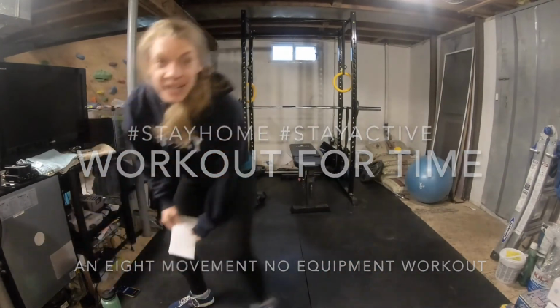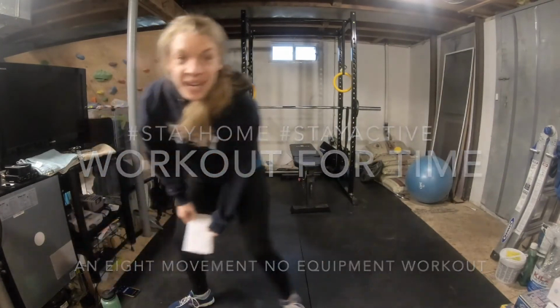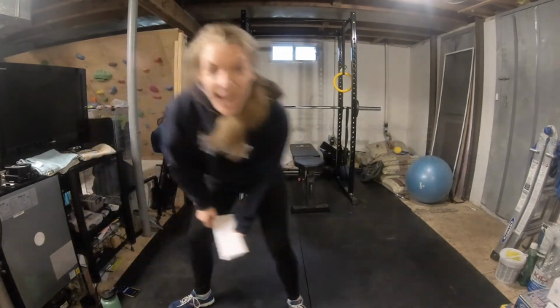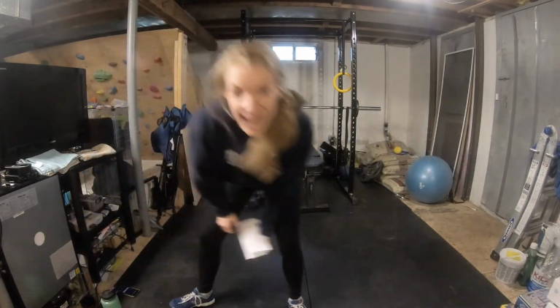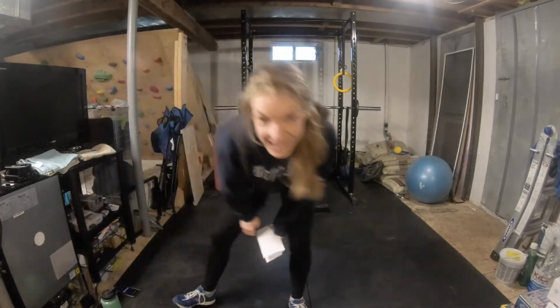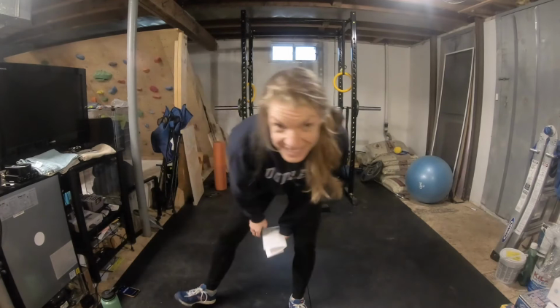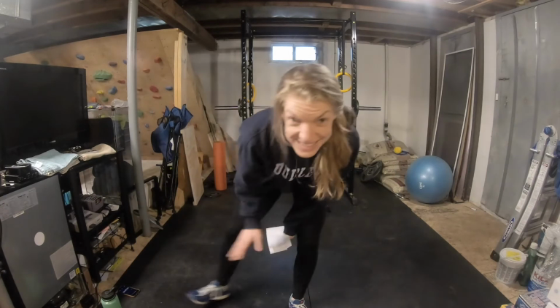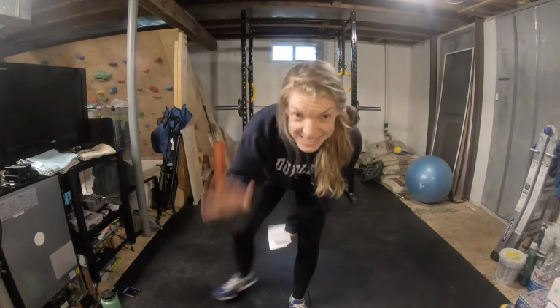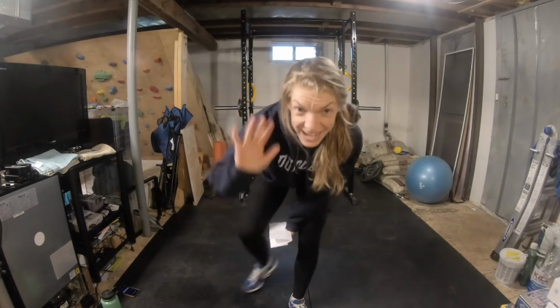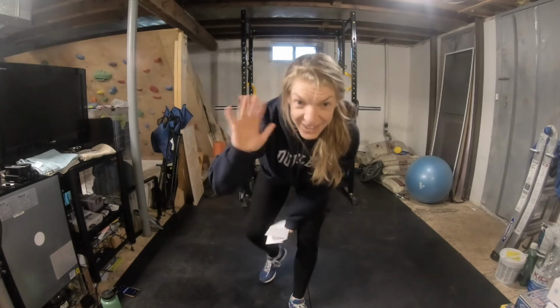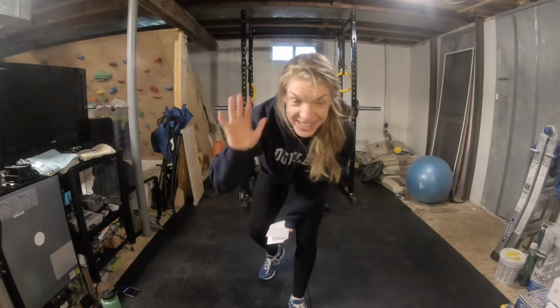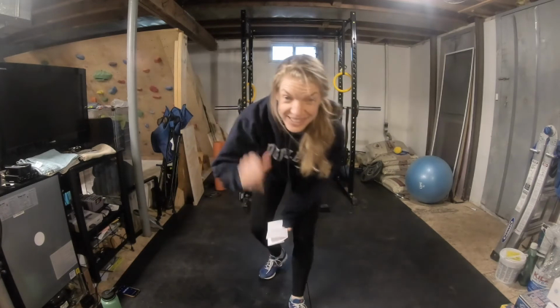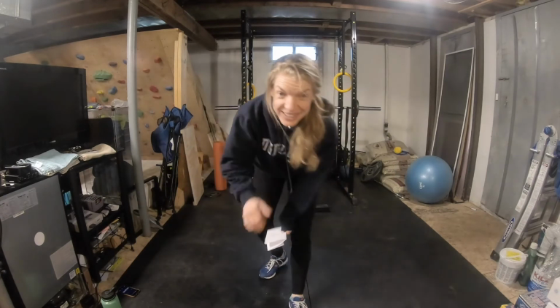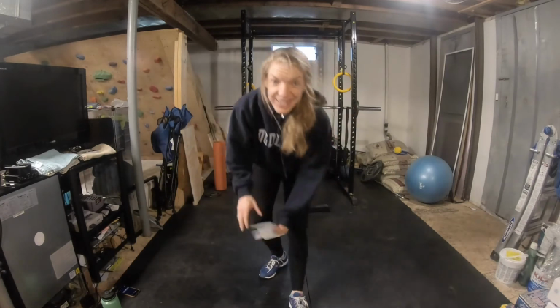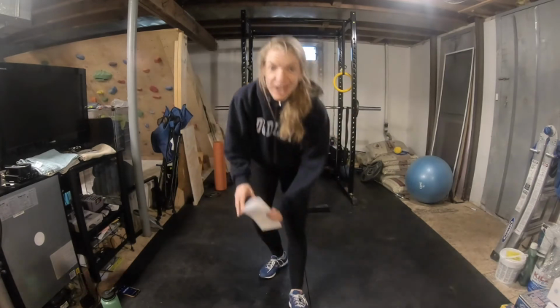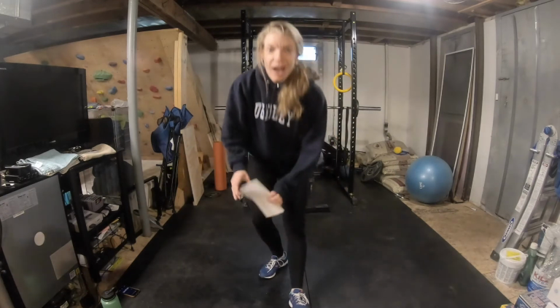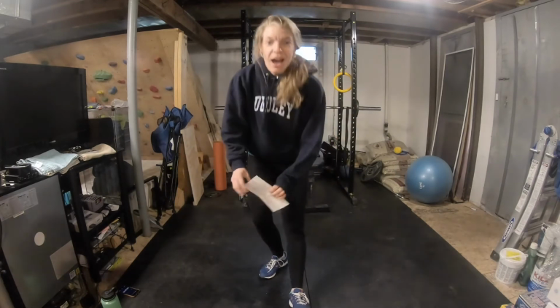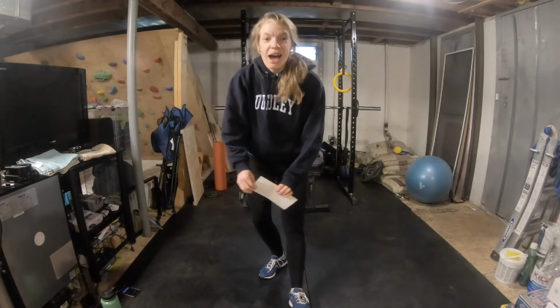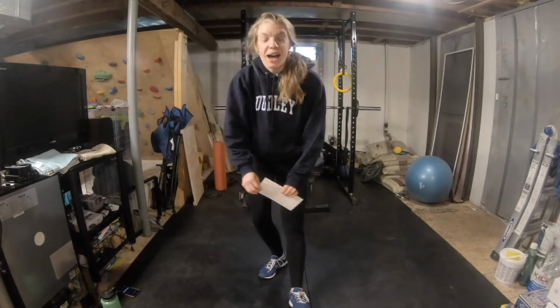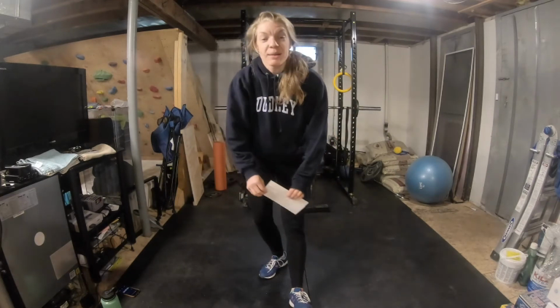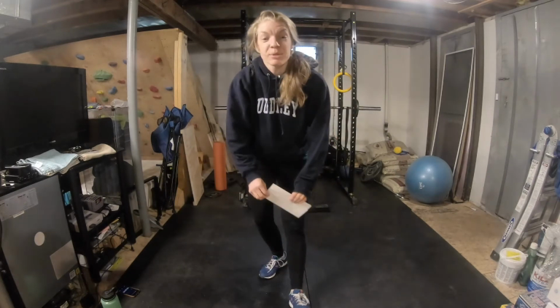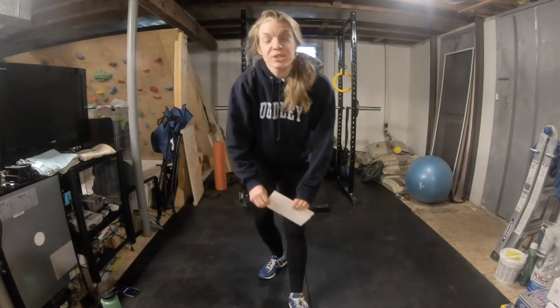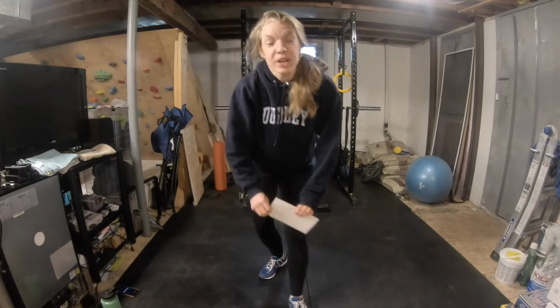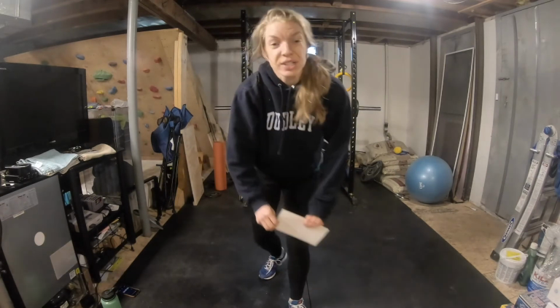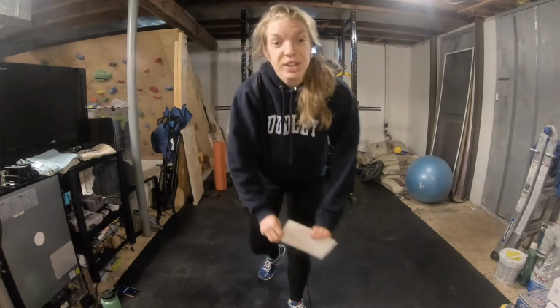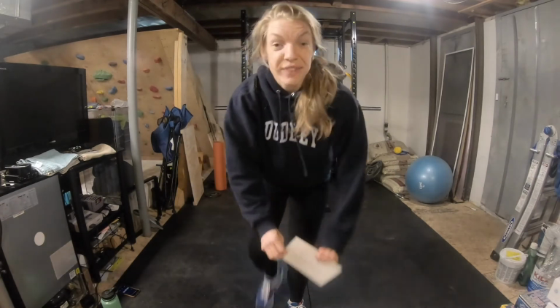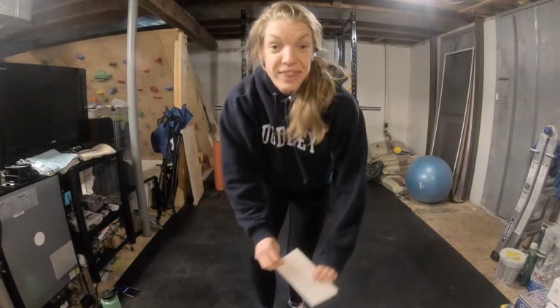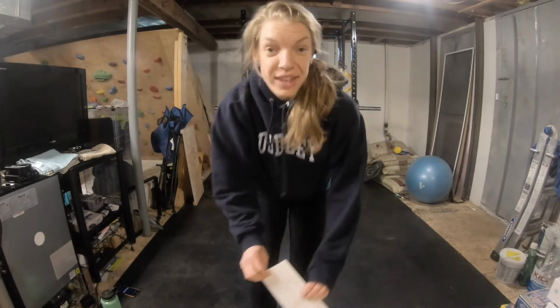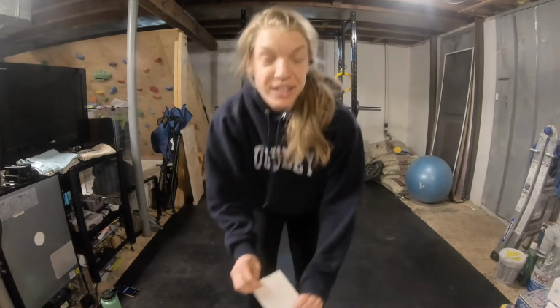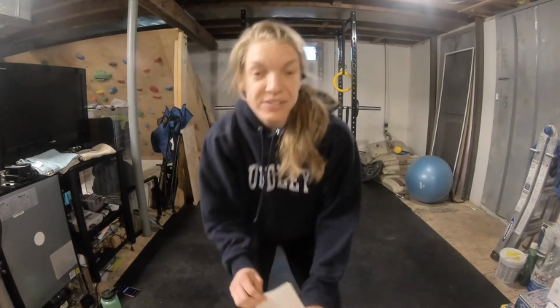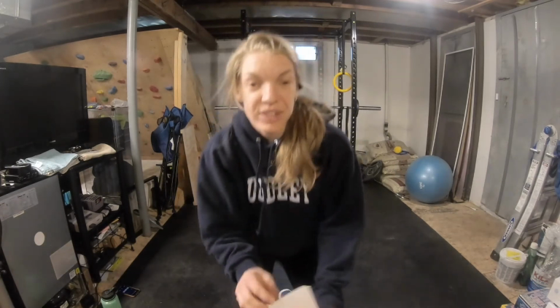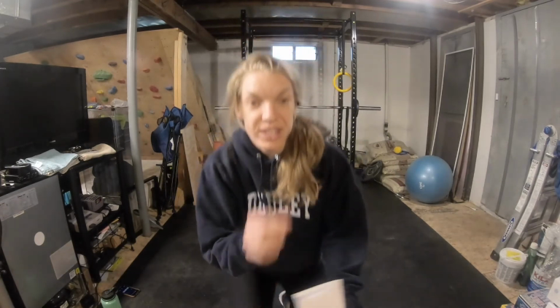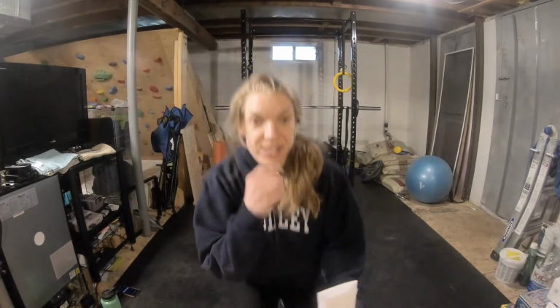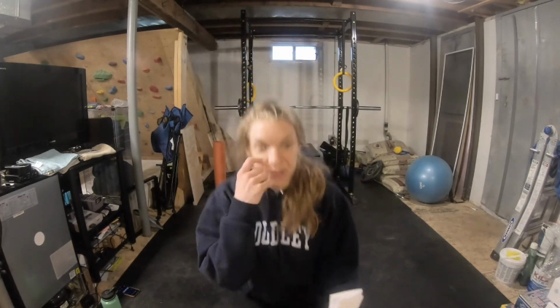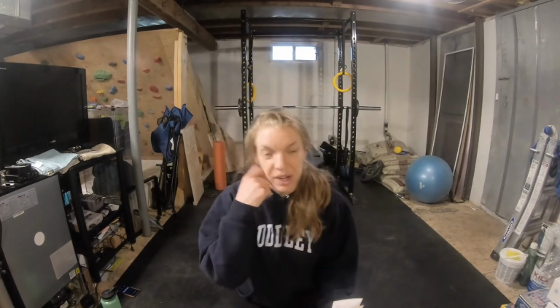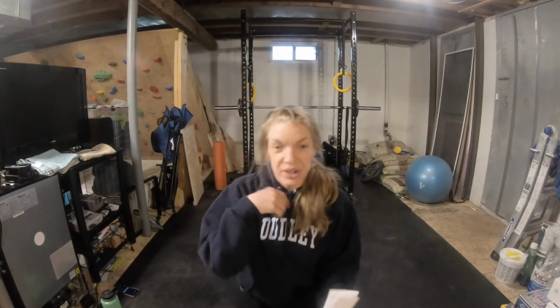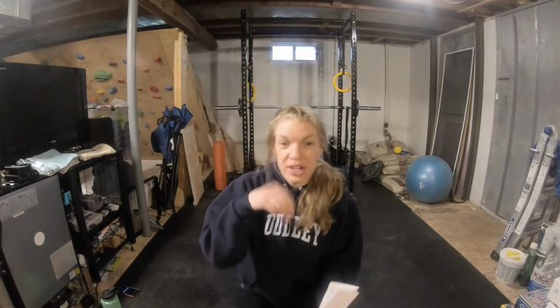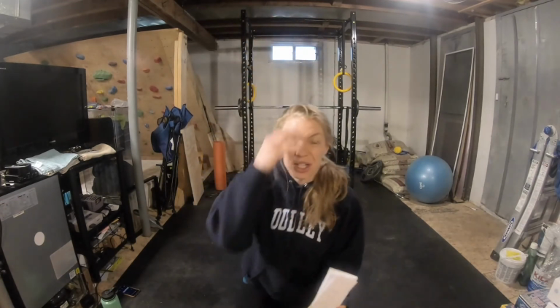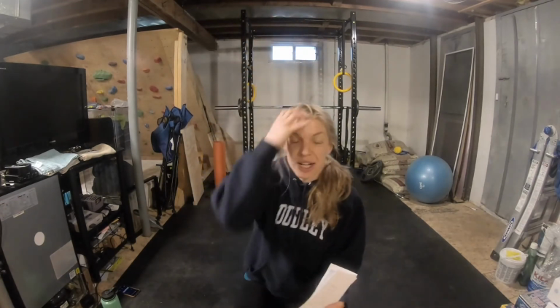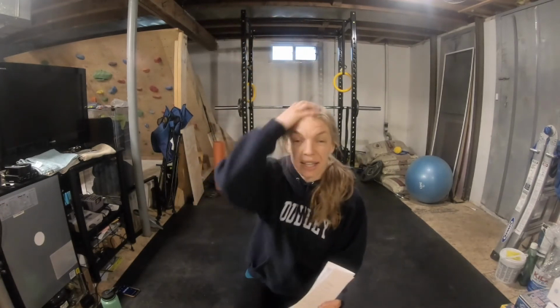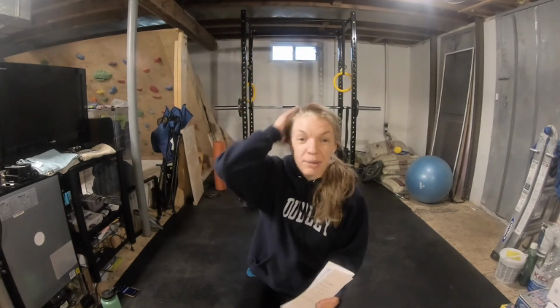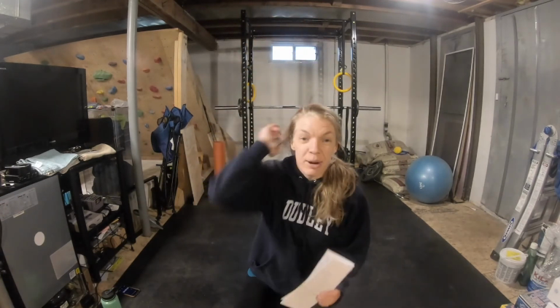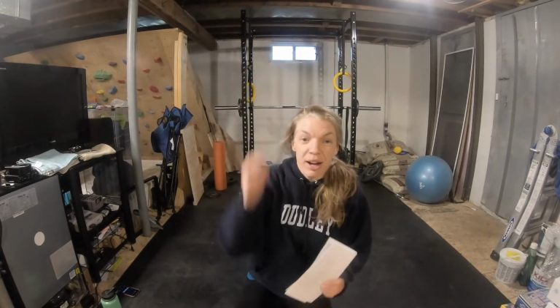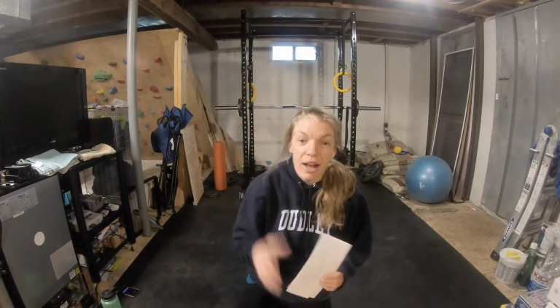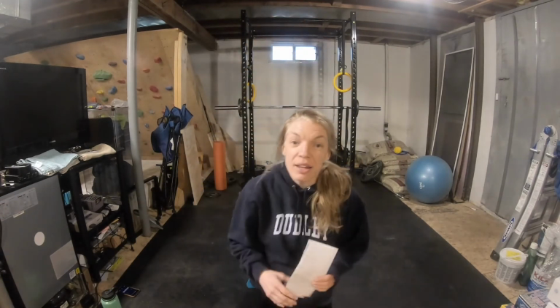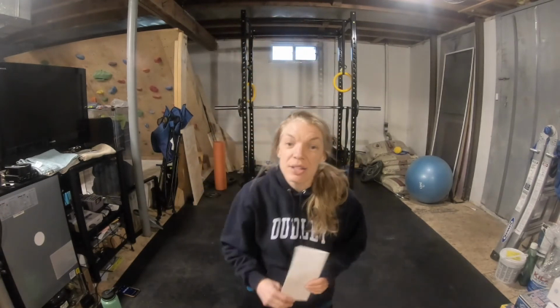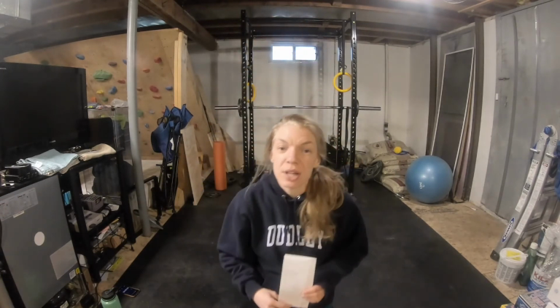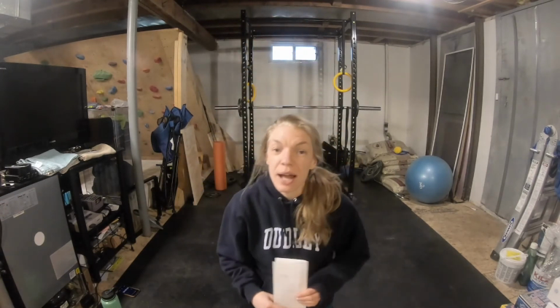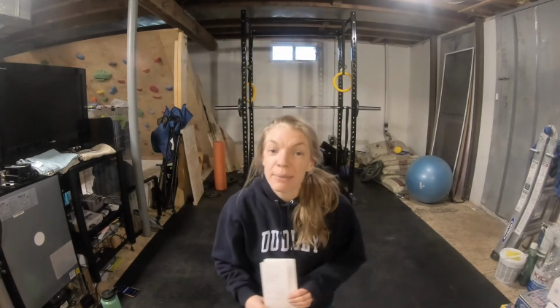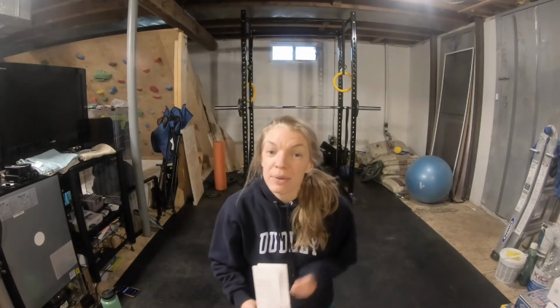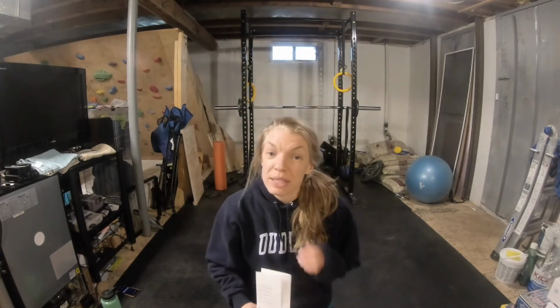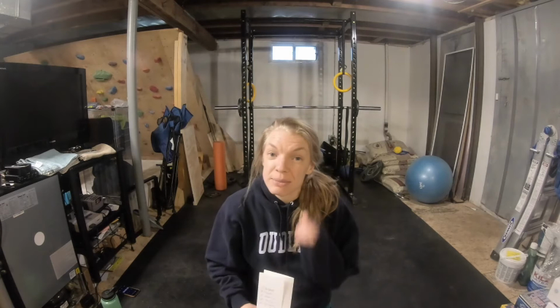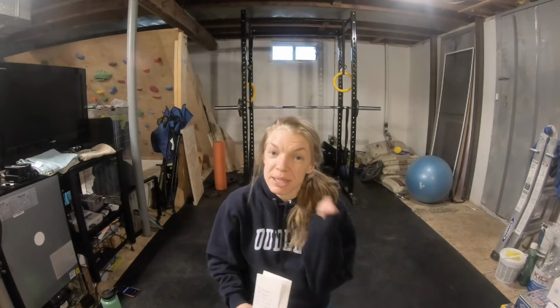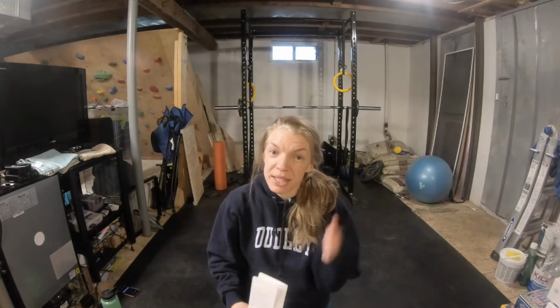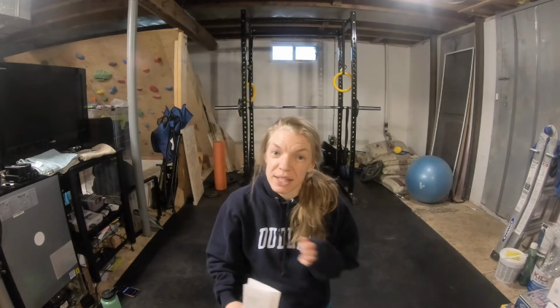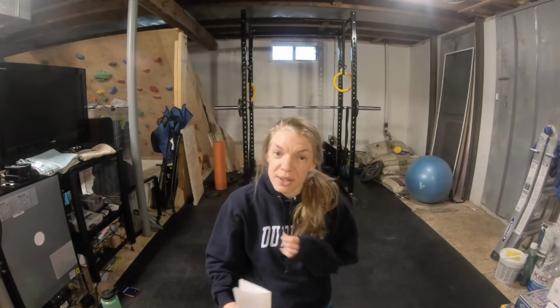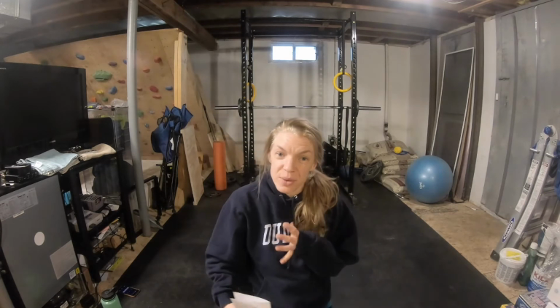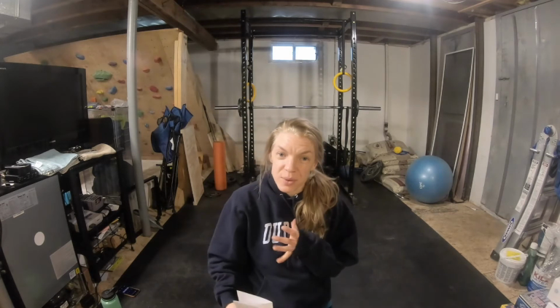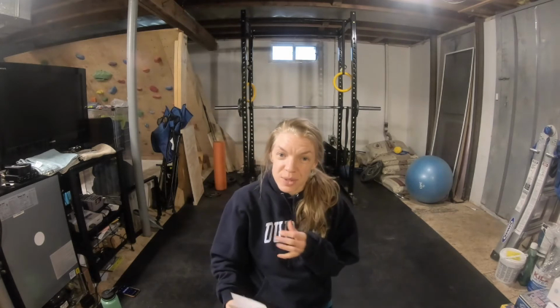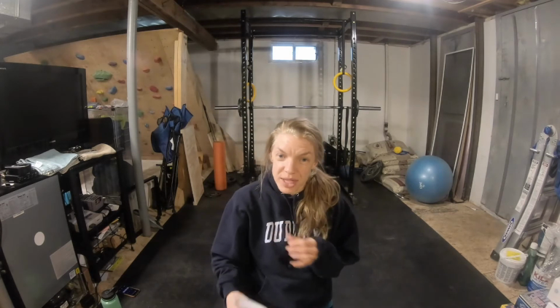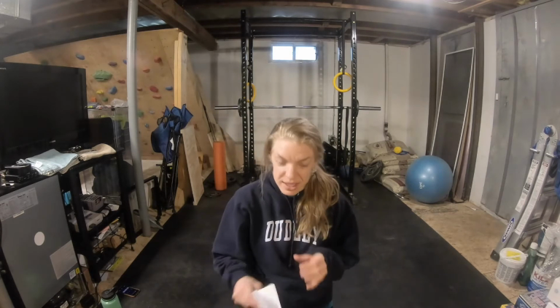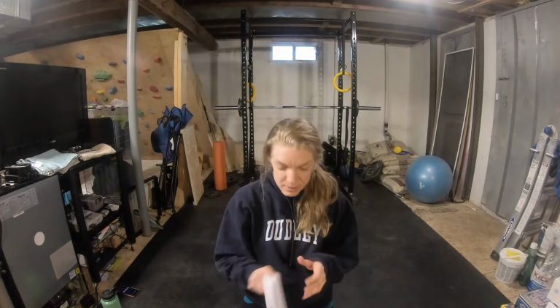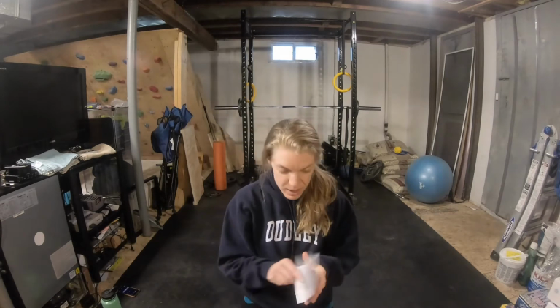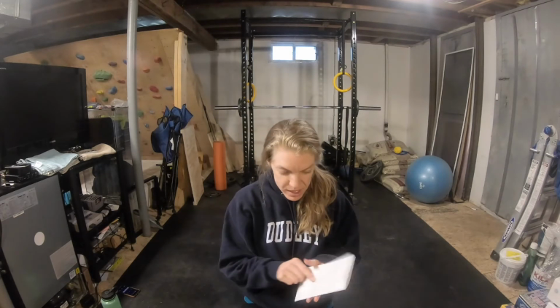Hey, it's Carrie here. I'm the director of Athletics, Fitness, and Recreation at Landmark College, and I'm going to be leading you through today's workout.